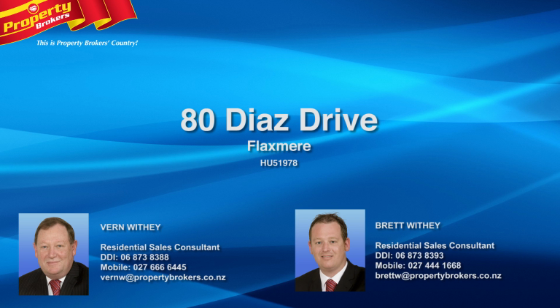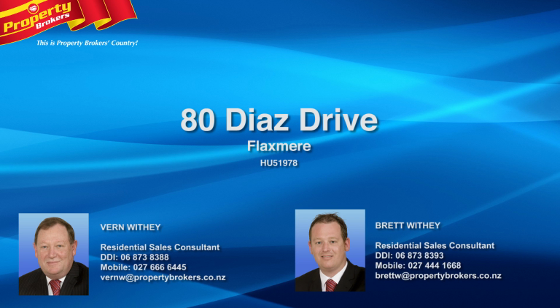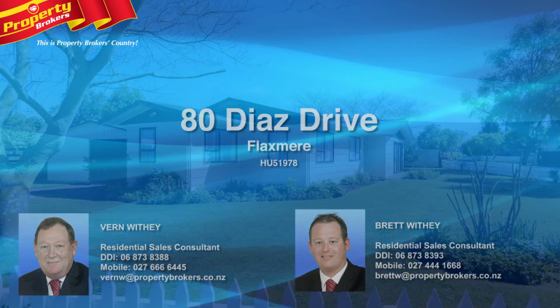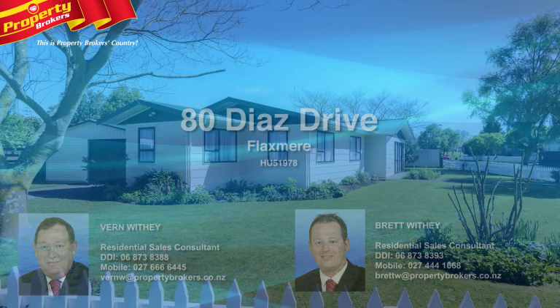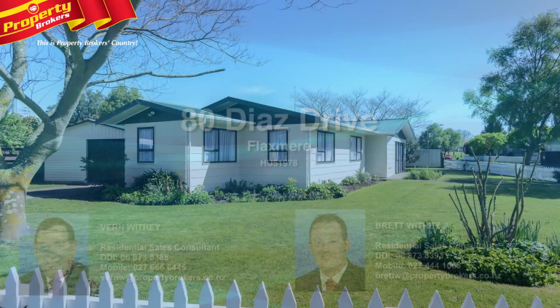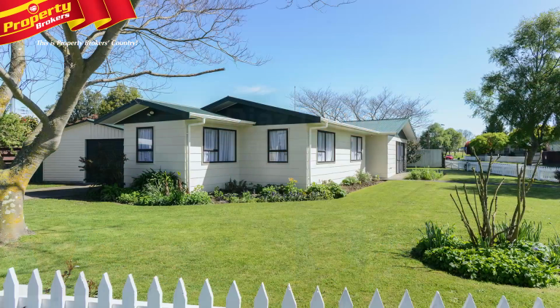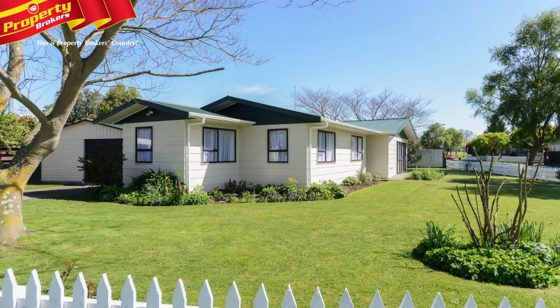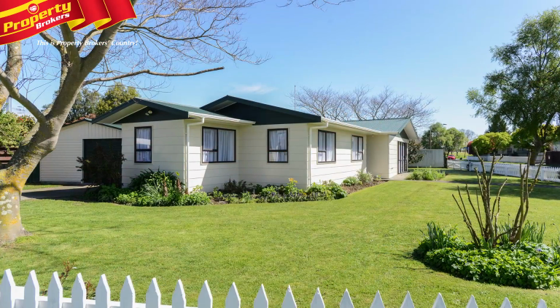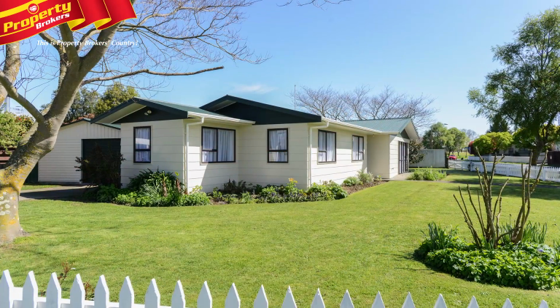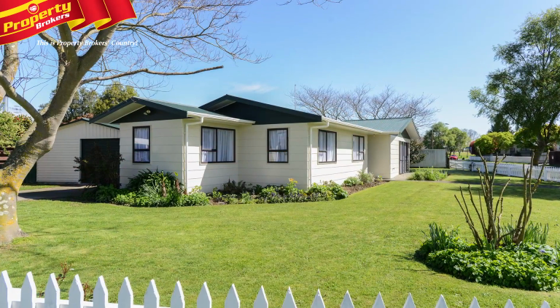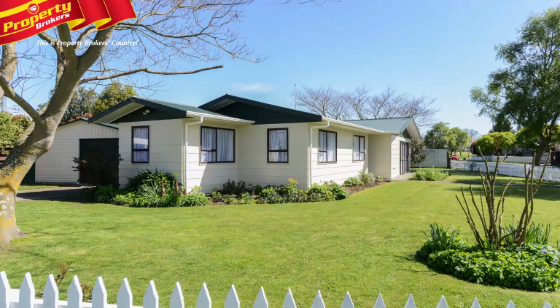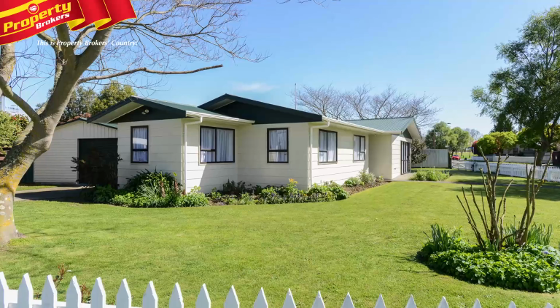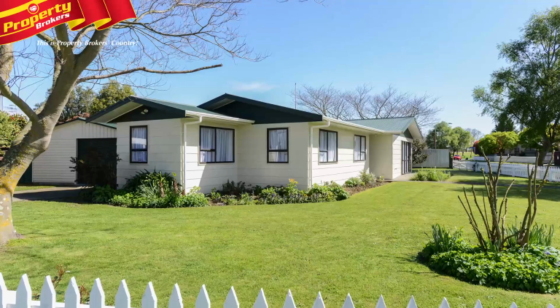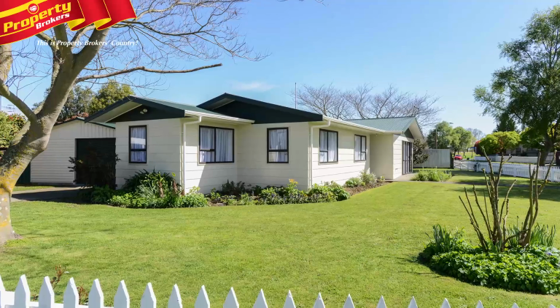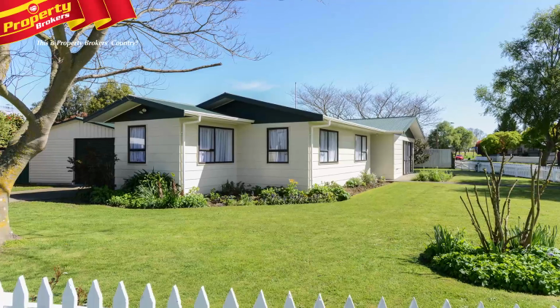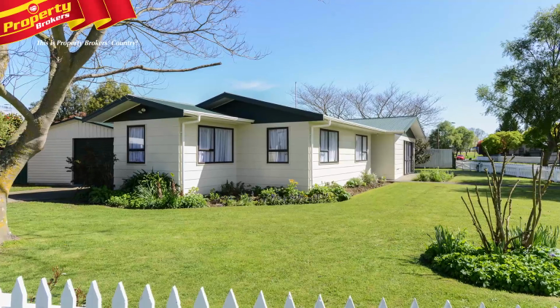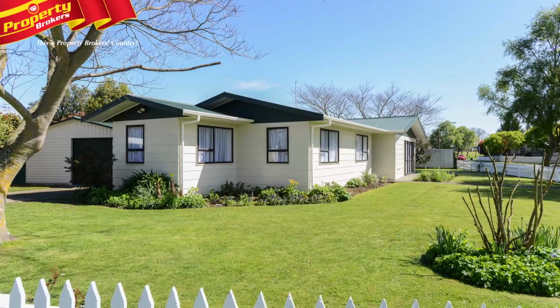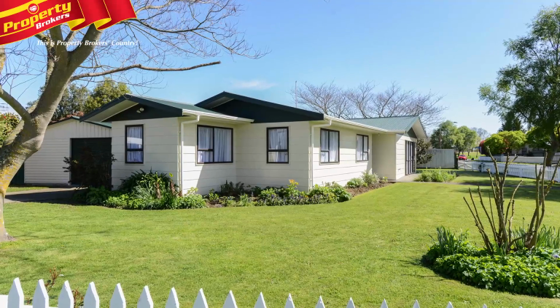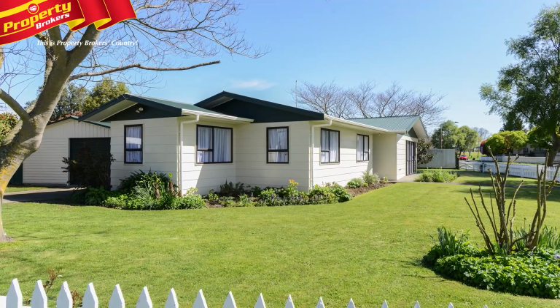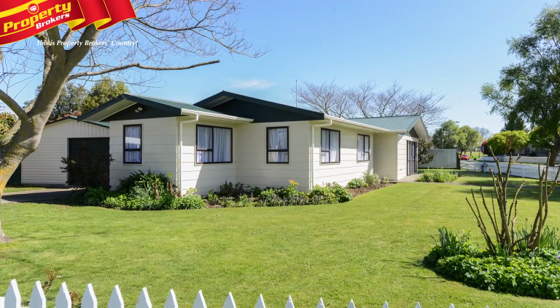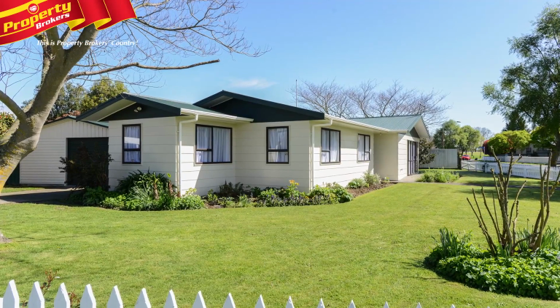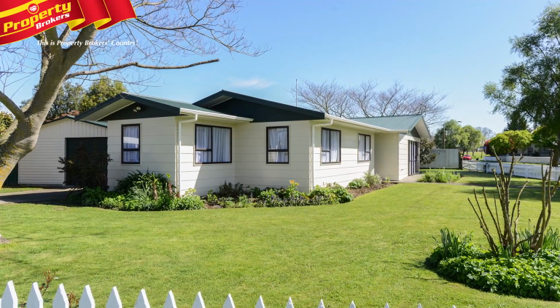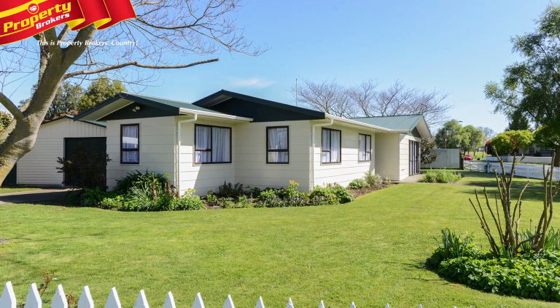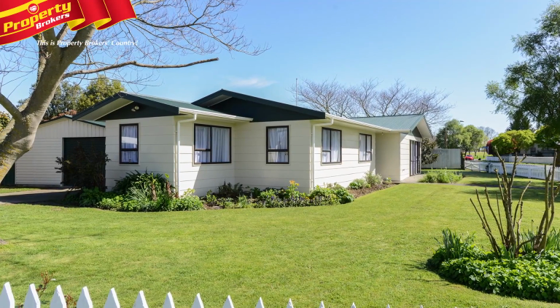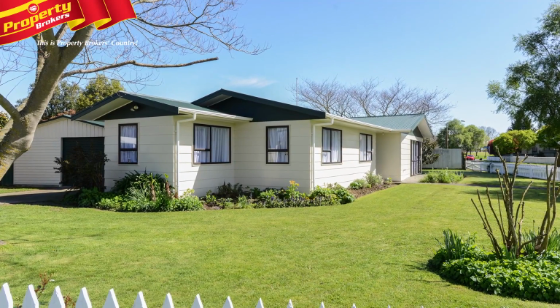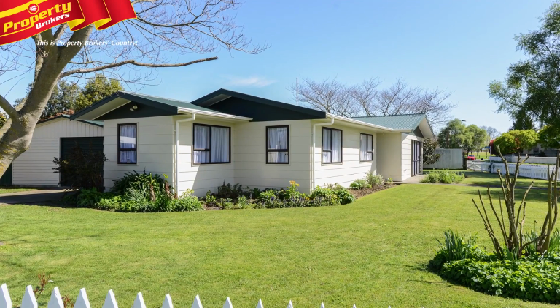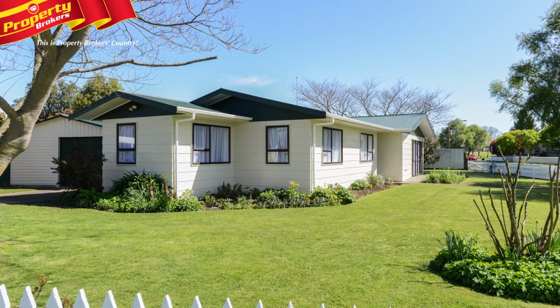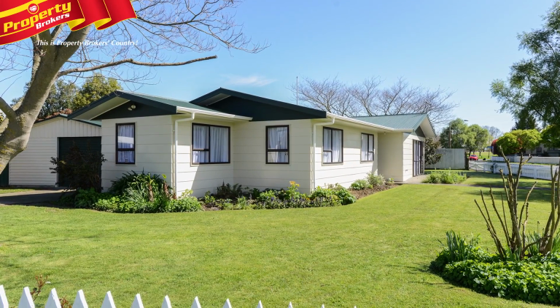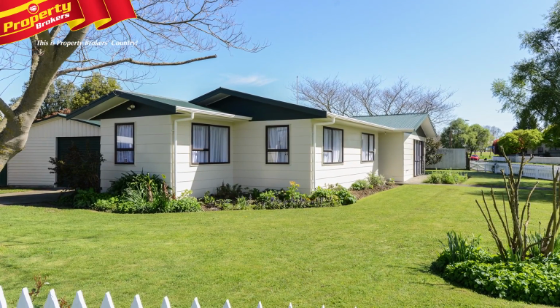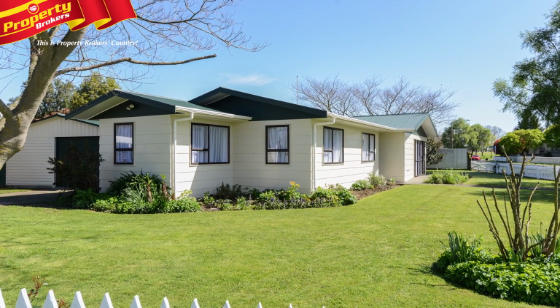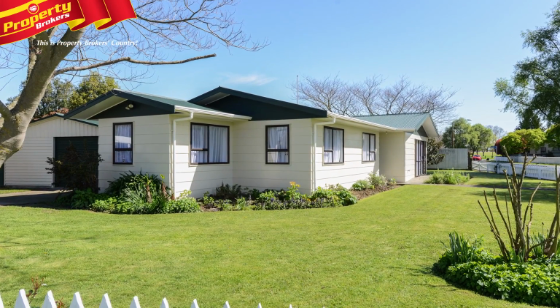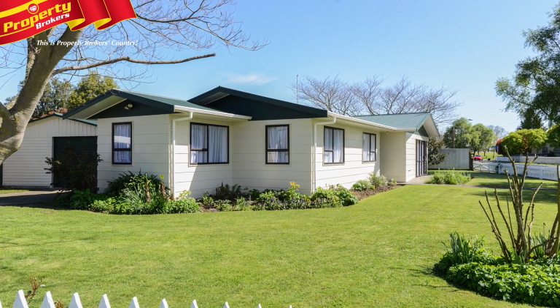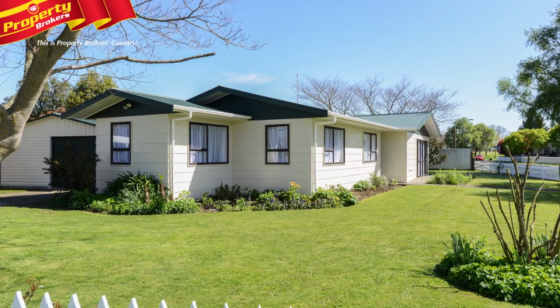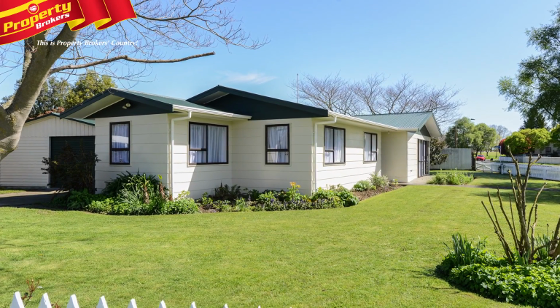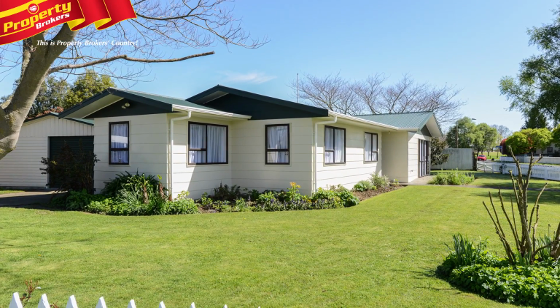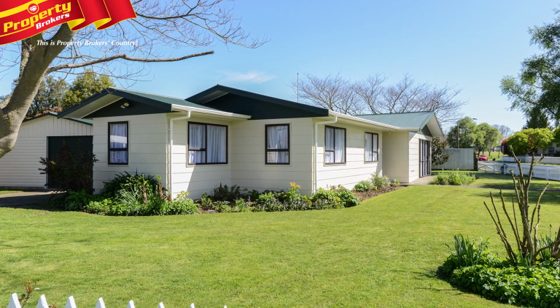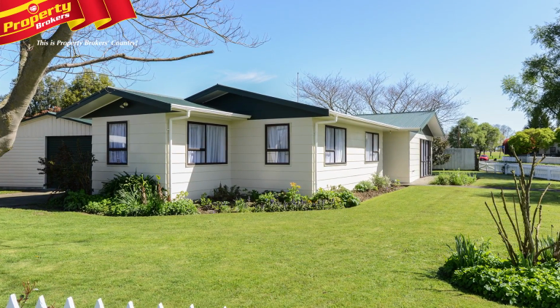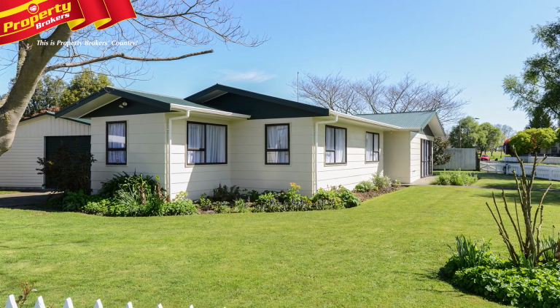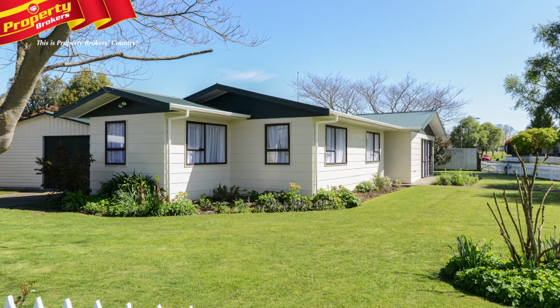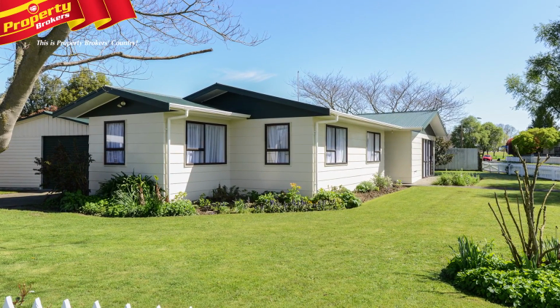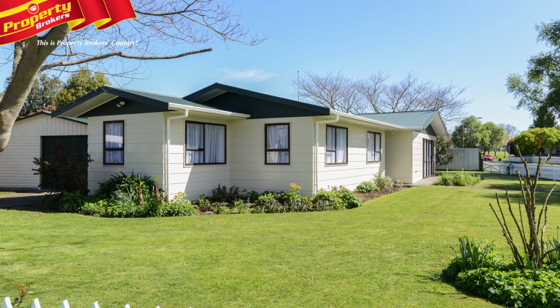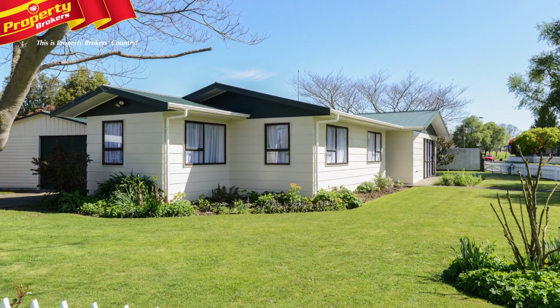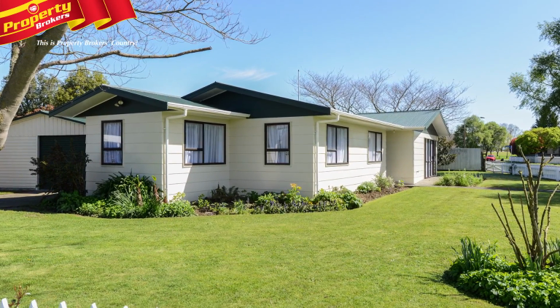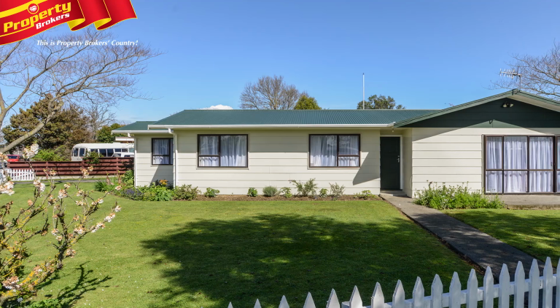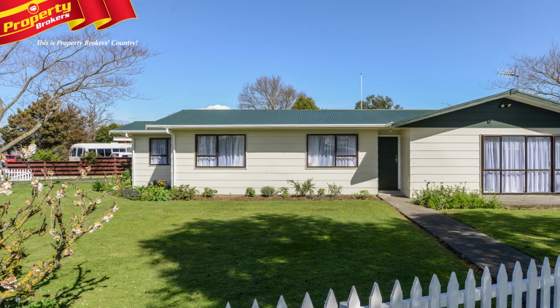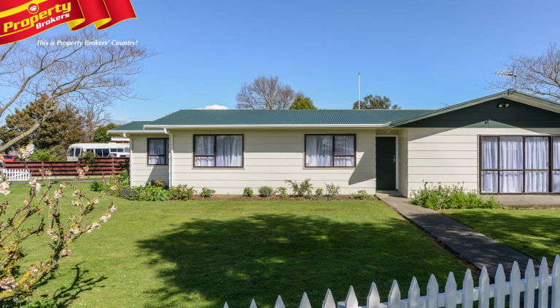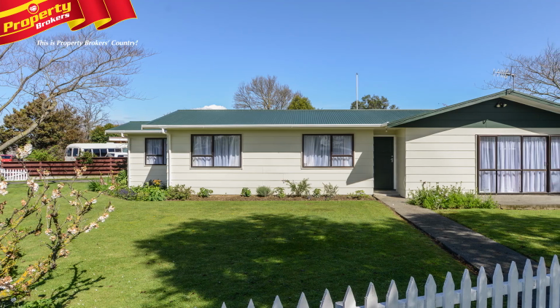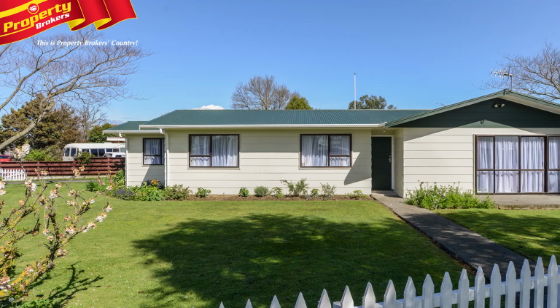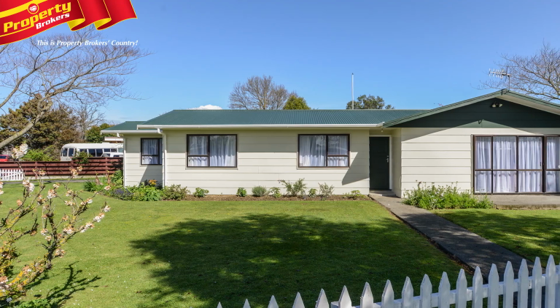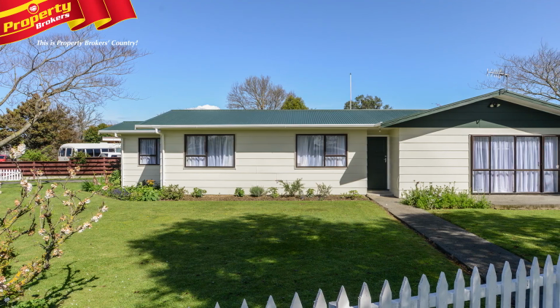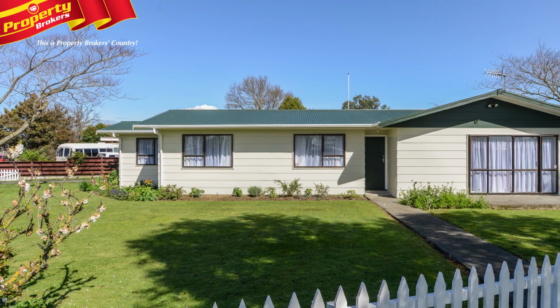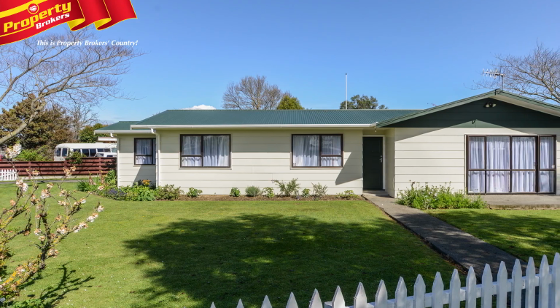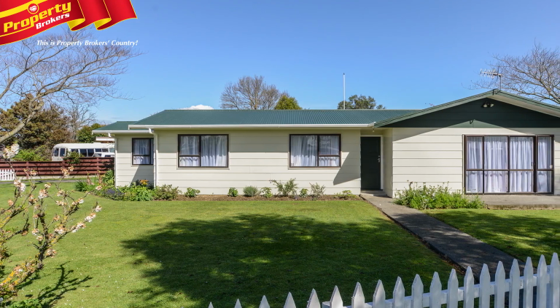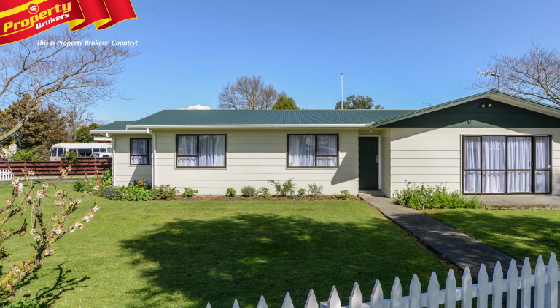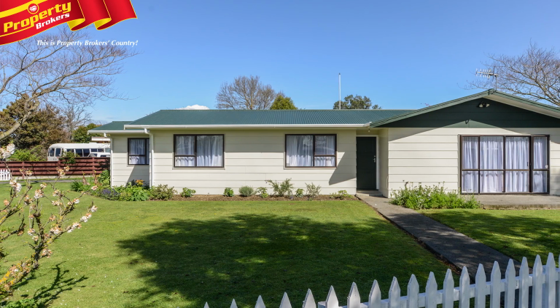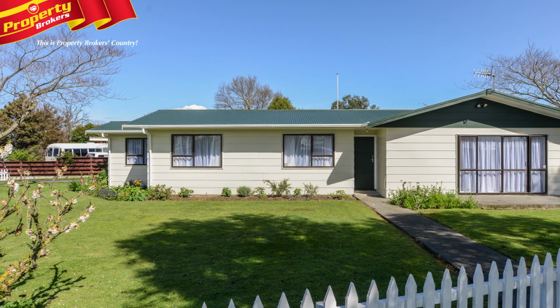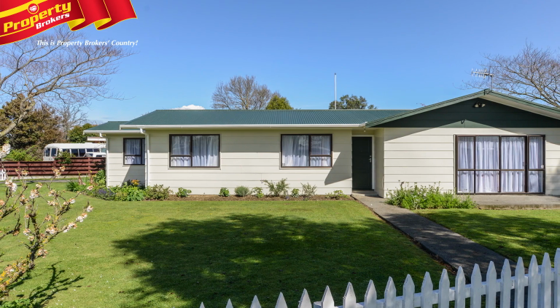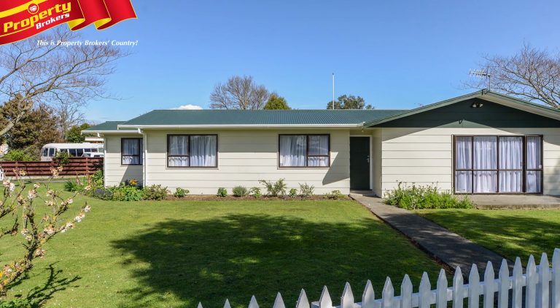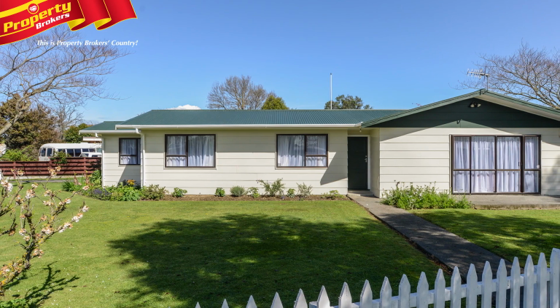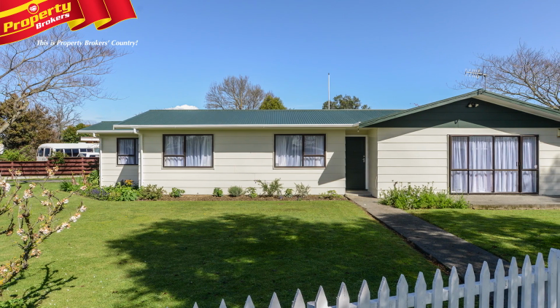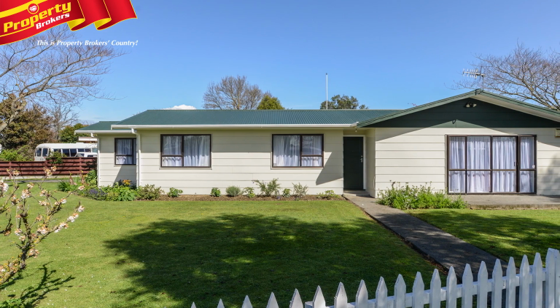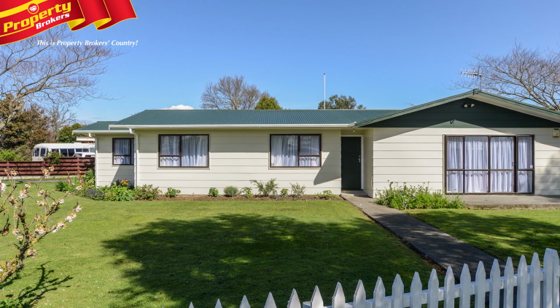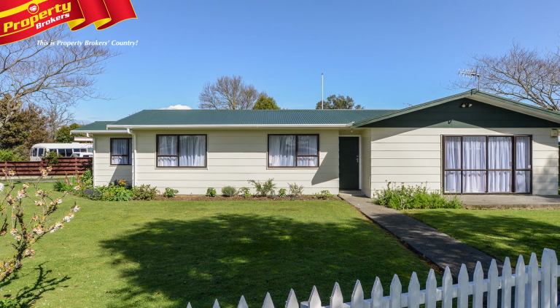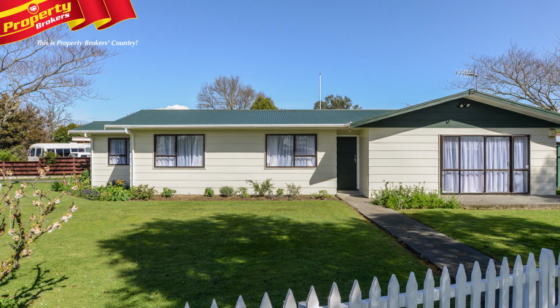Don't delay. Be quick to view this smart looking home. It ticks all the boxes and will appeal to homeowners and investors alike.